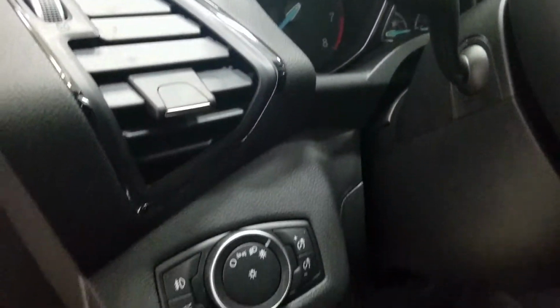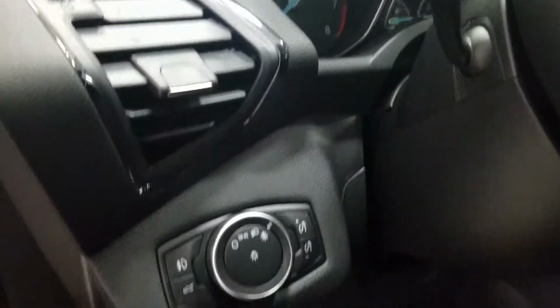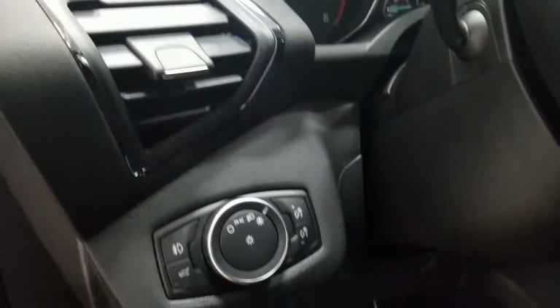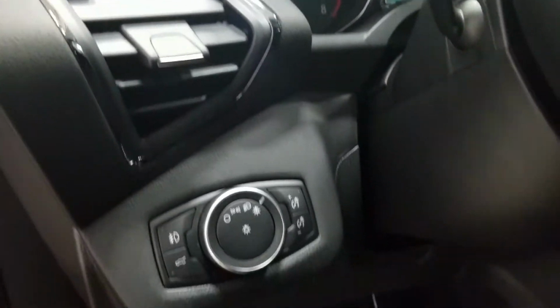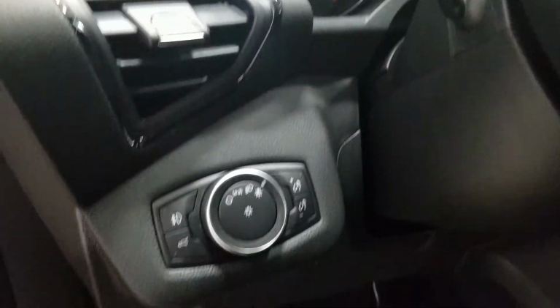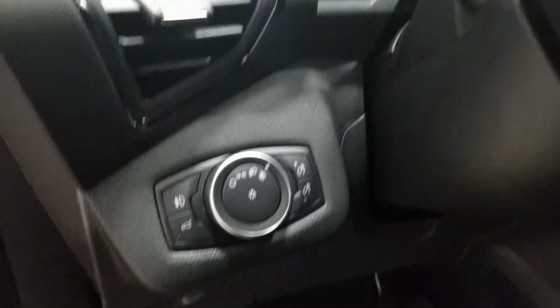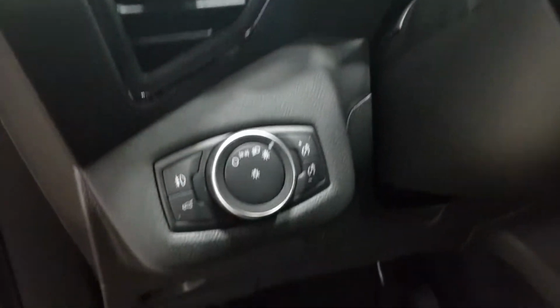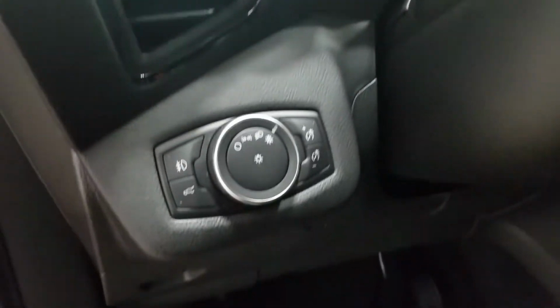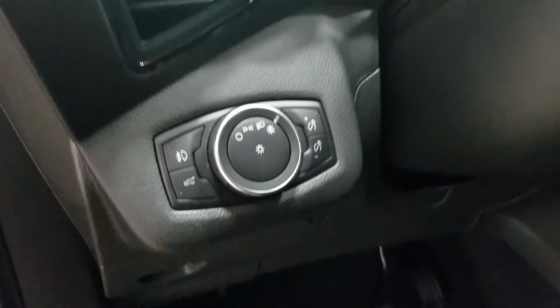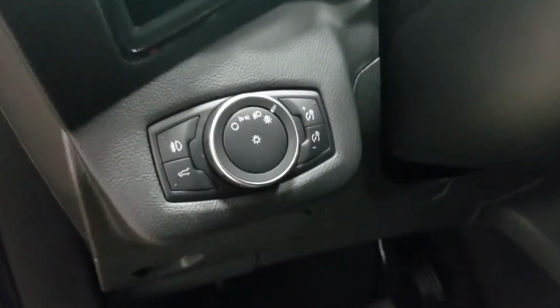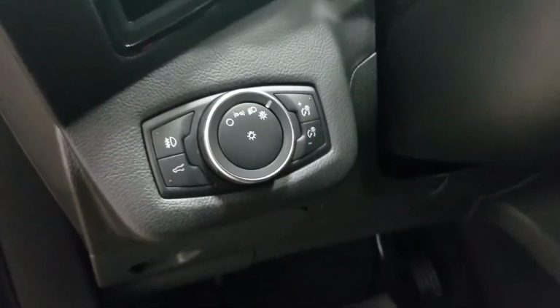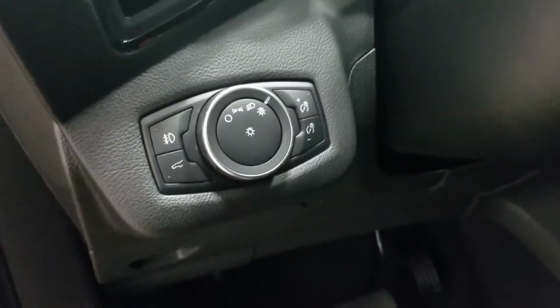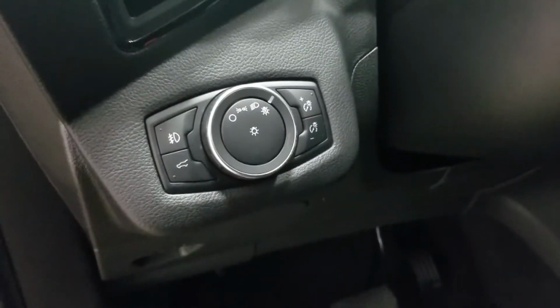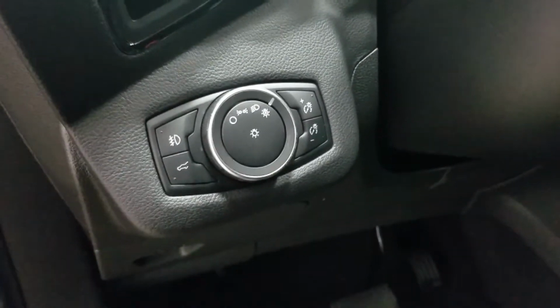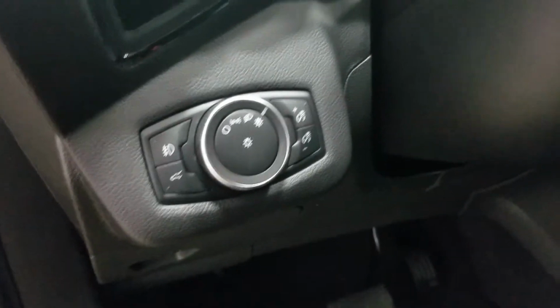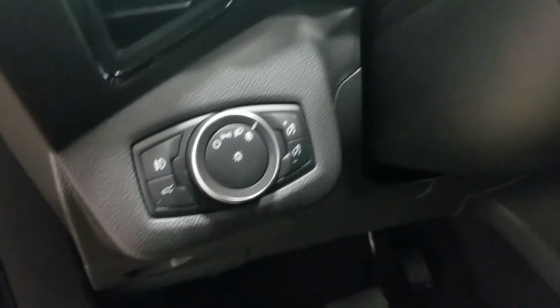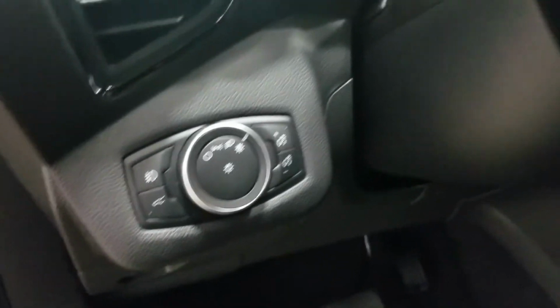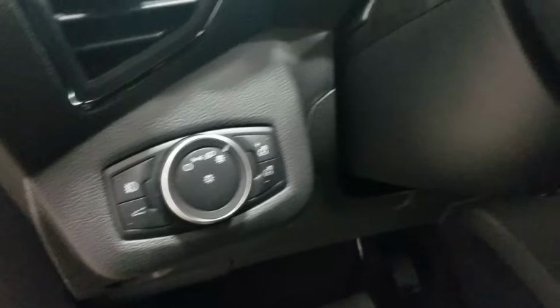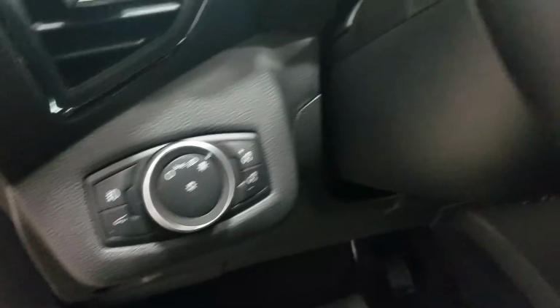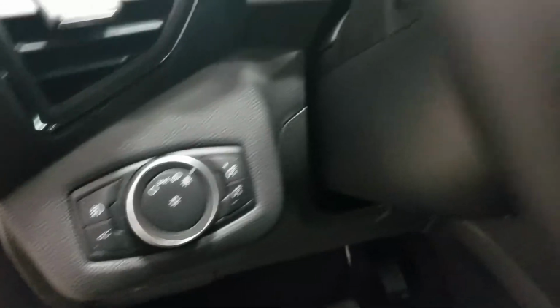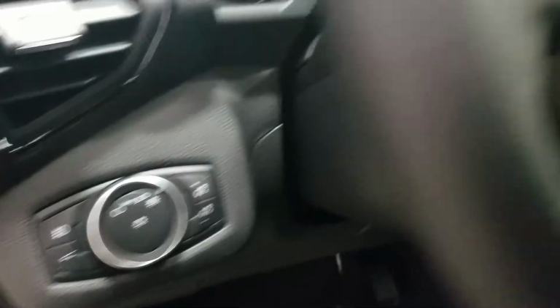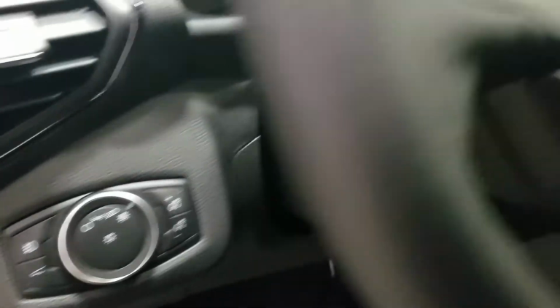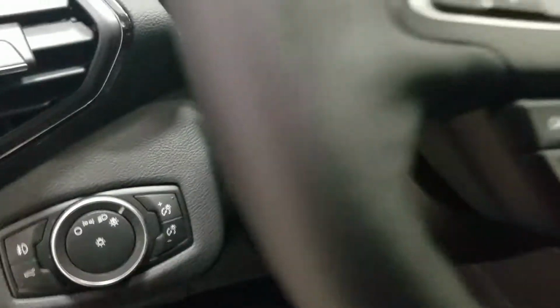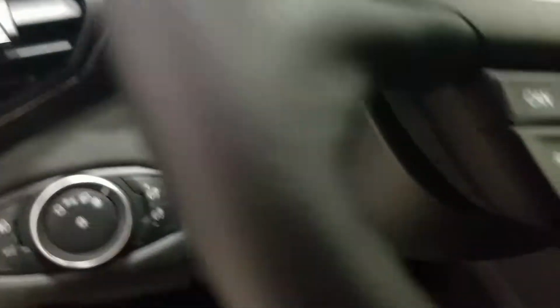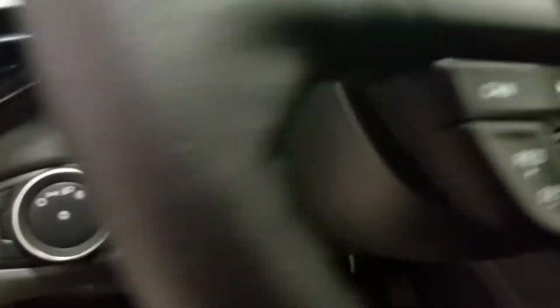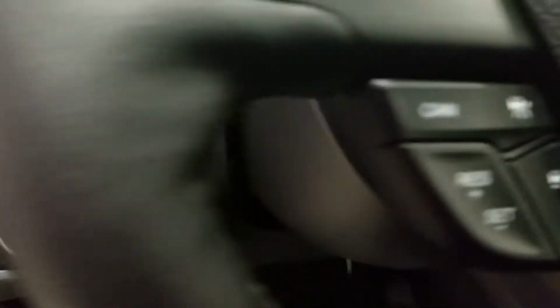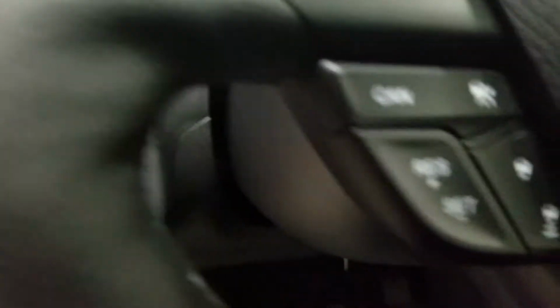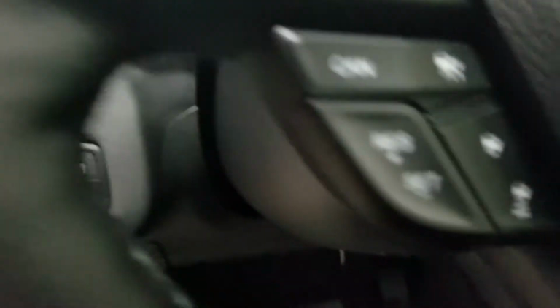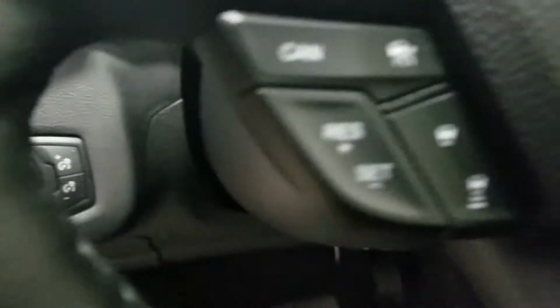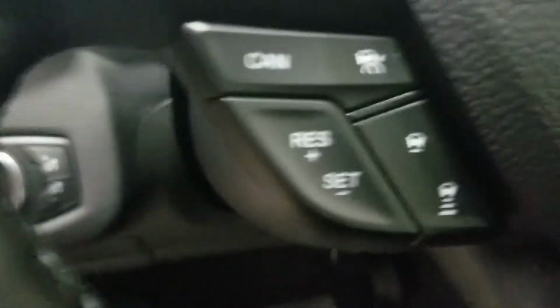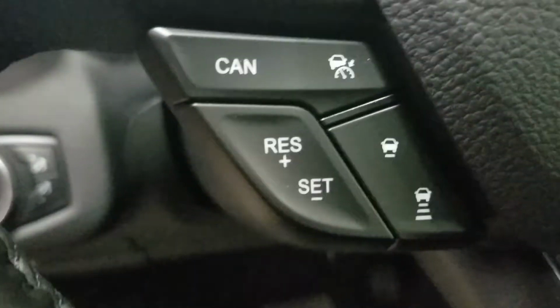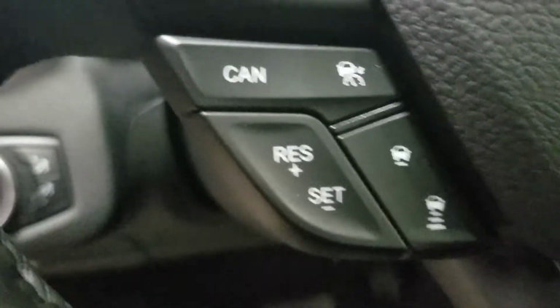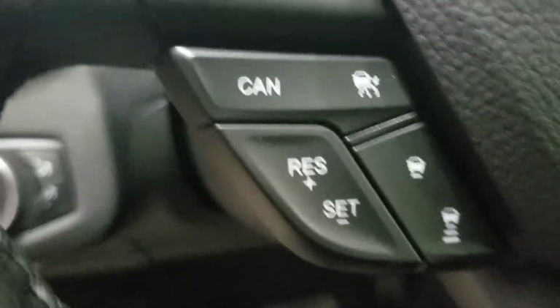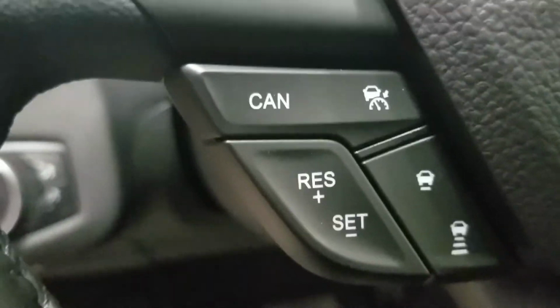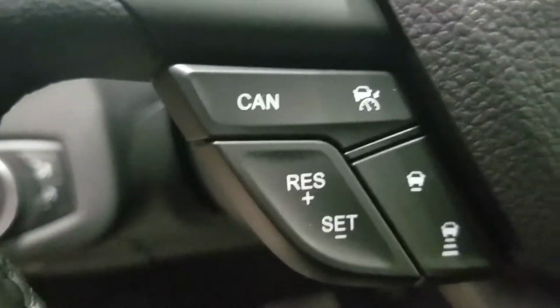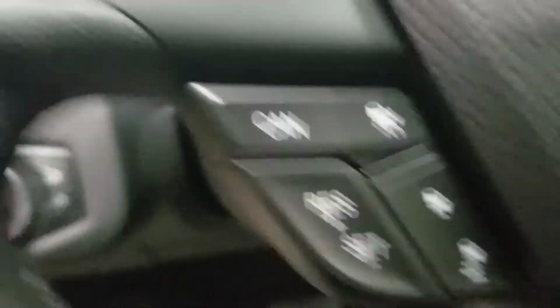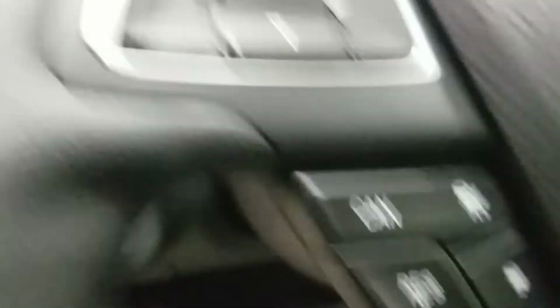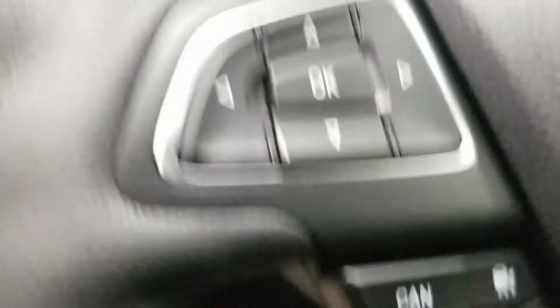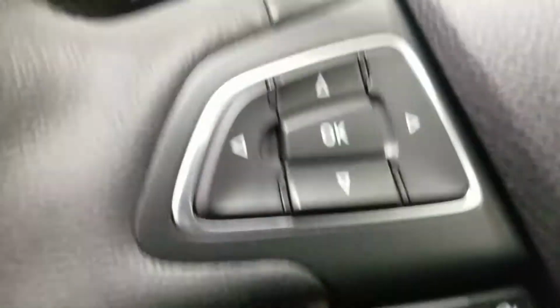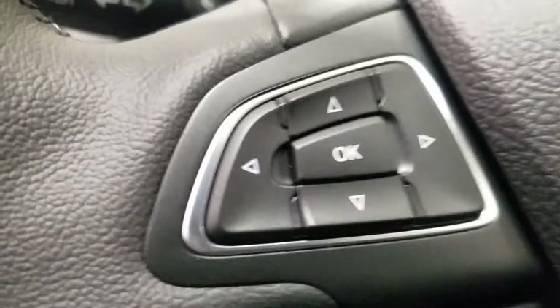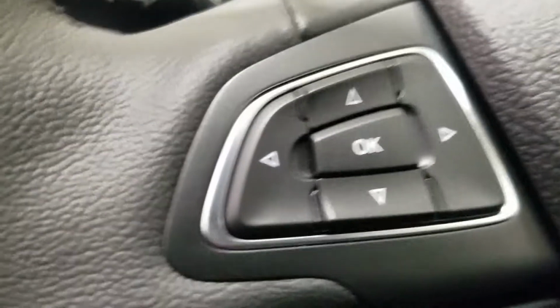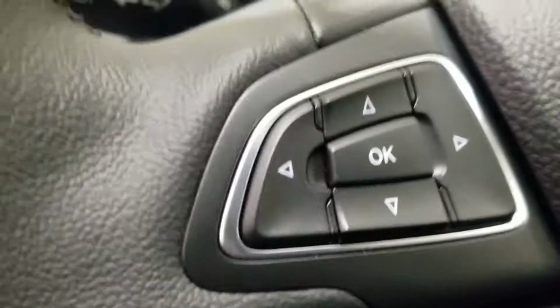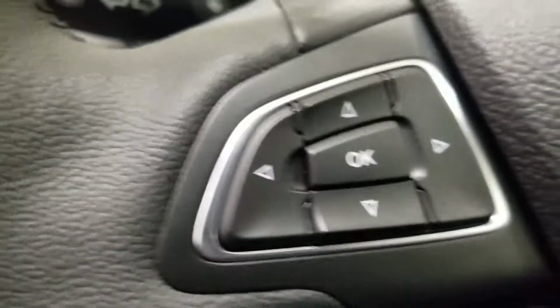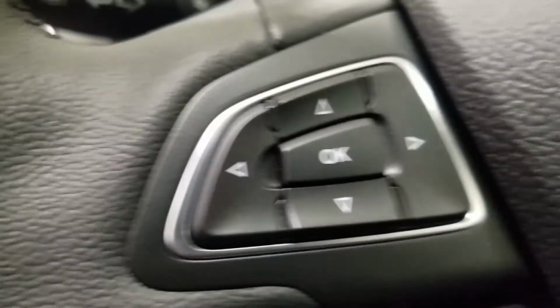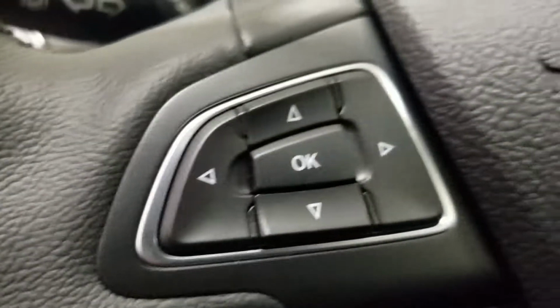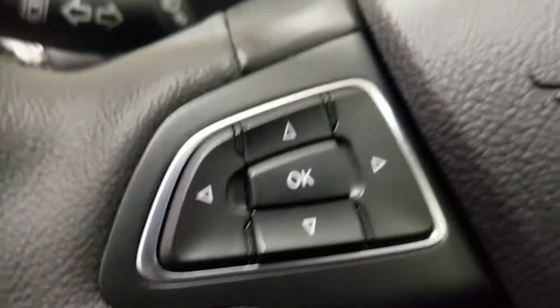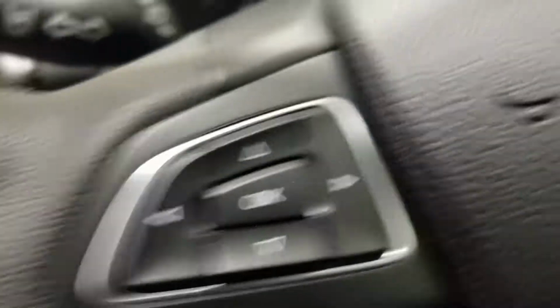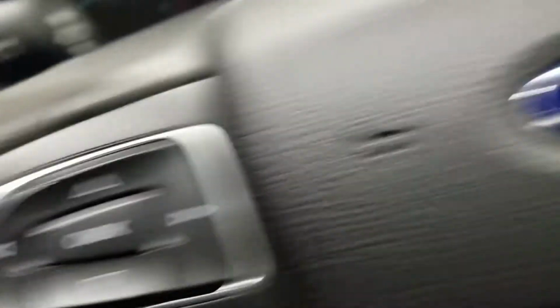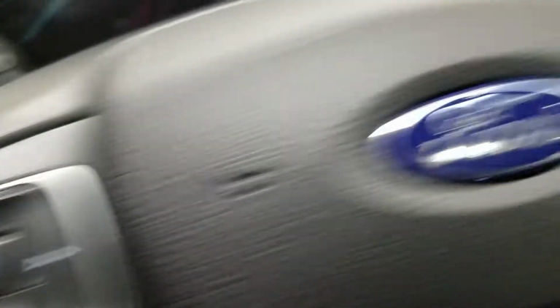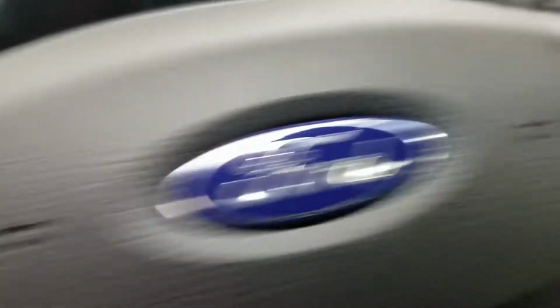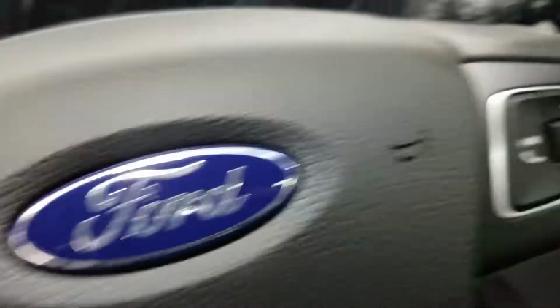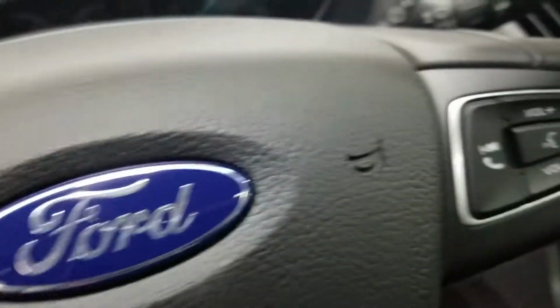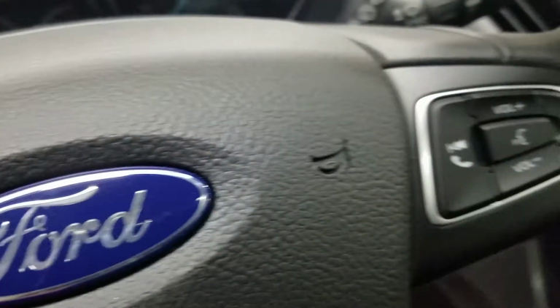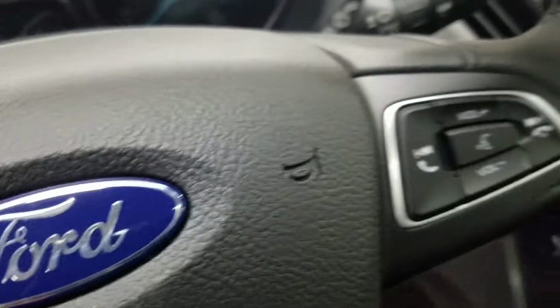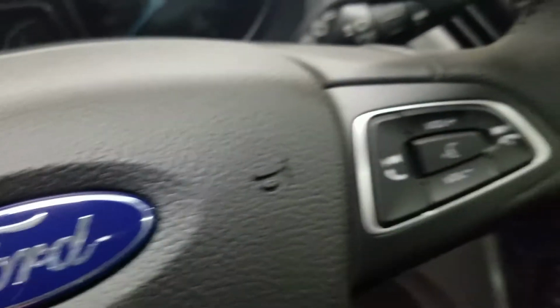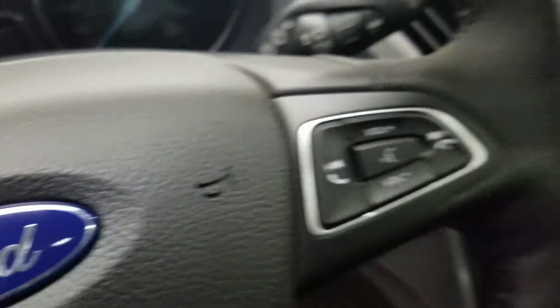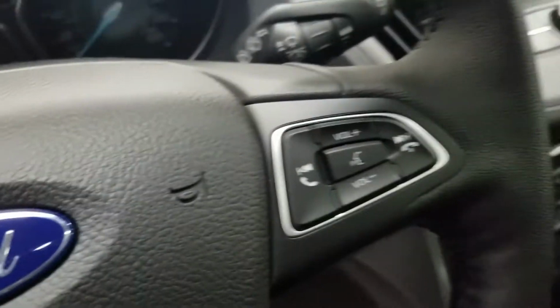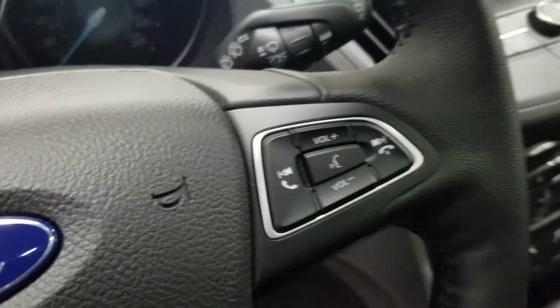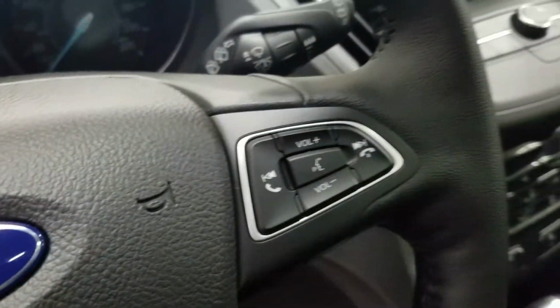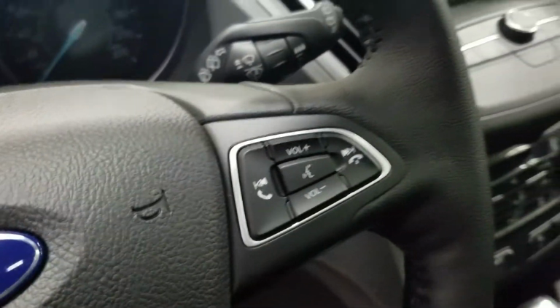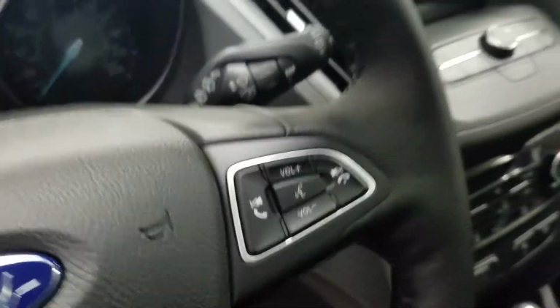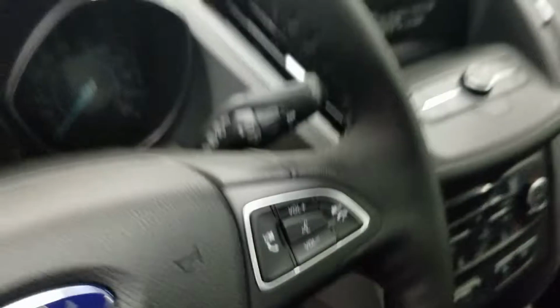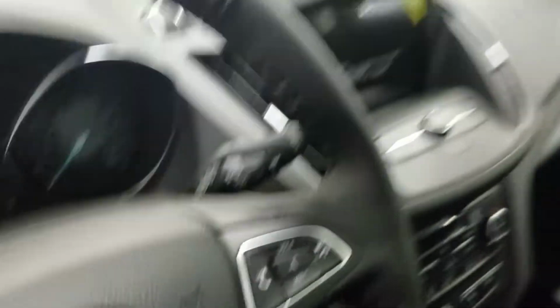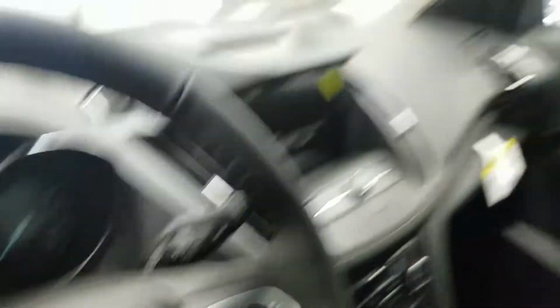Over here we have our automatic headlamp dial, and we have our adaptive cruise control settings, as well as our information trackpad and our media volume controls.